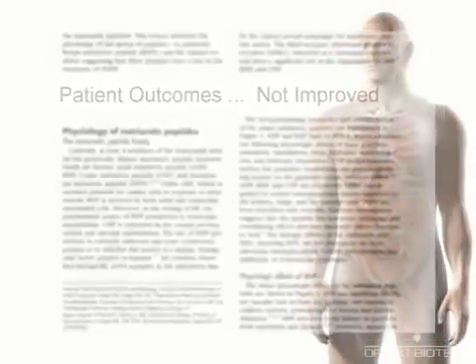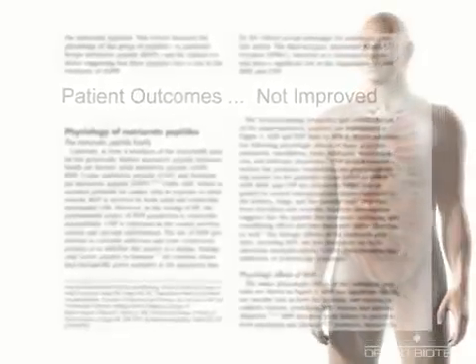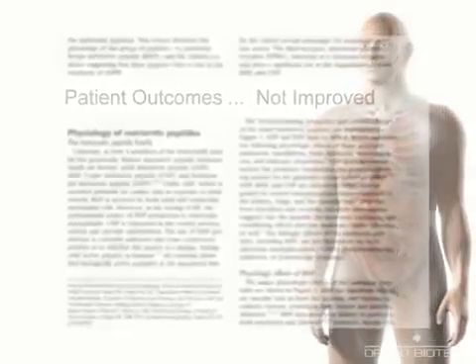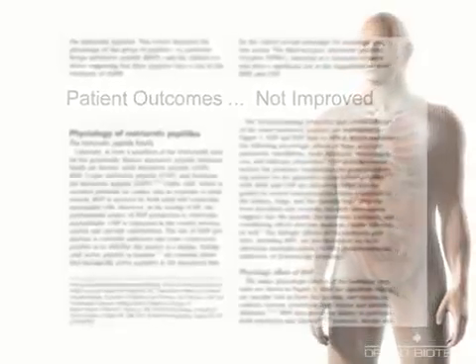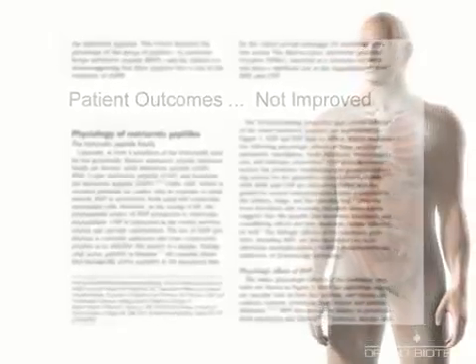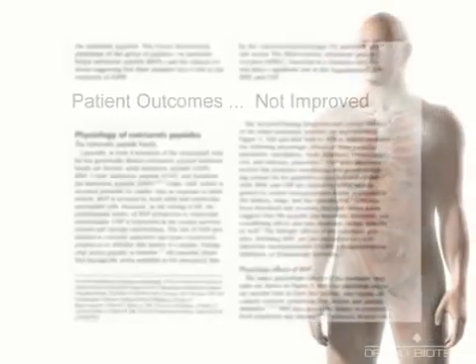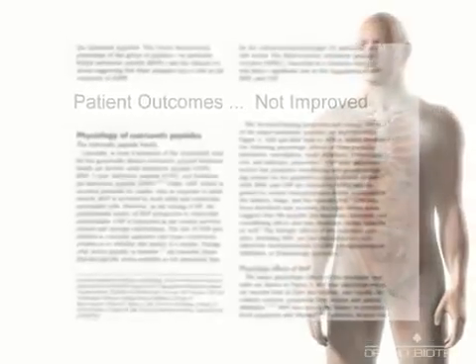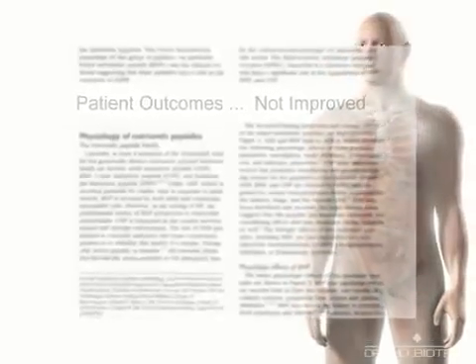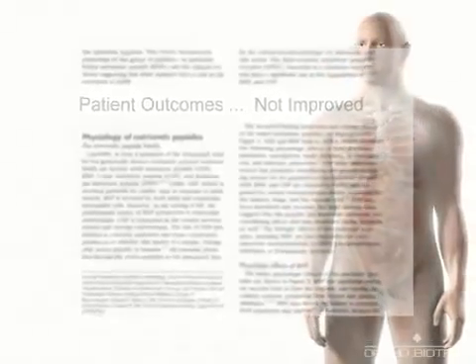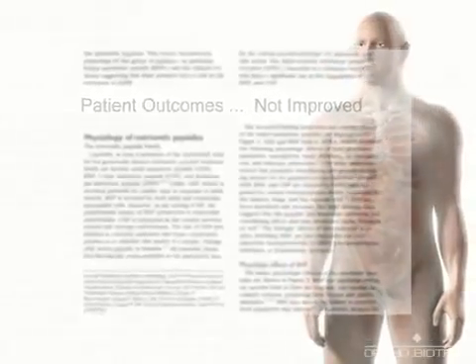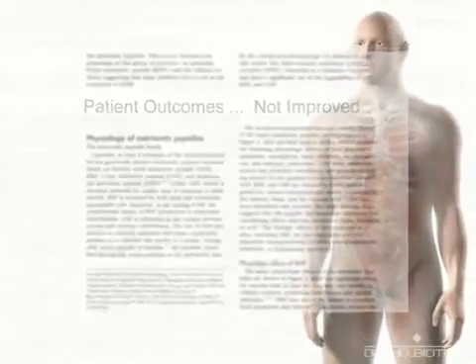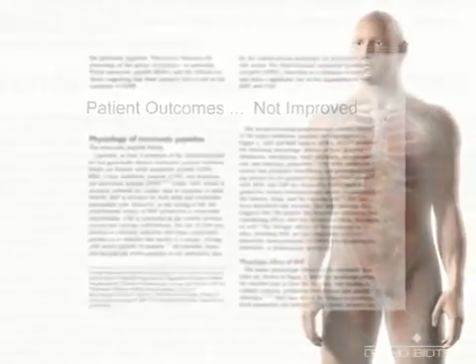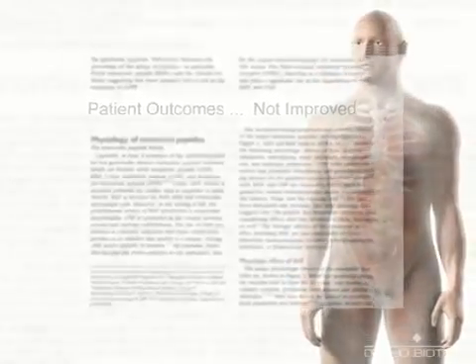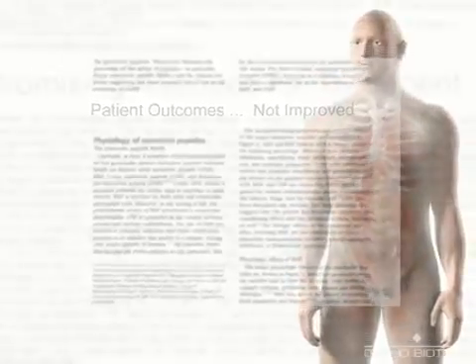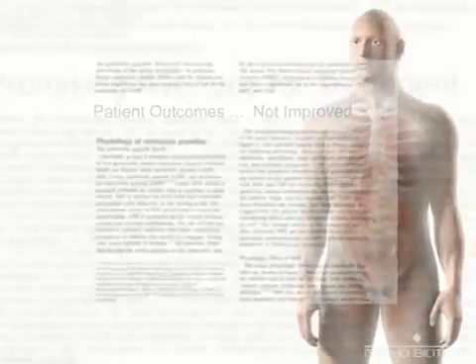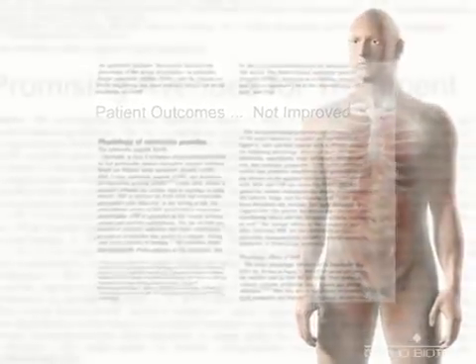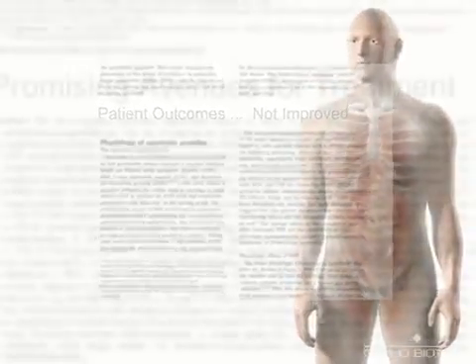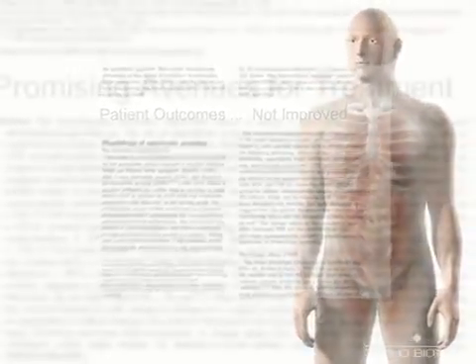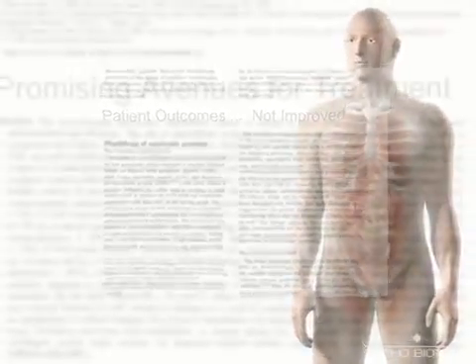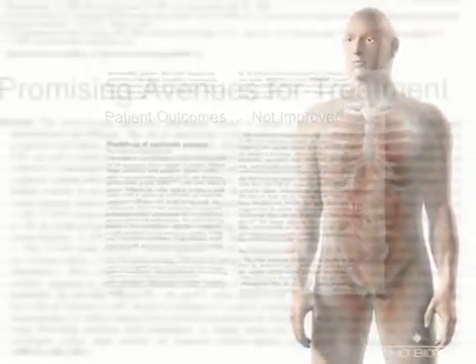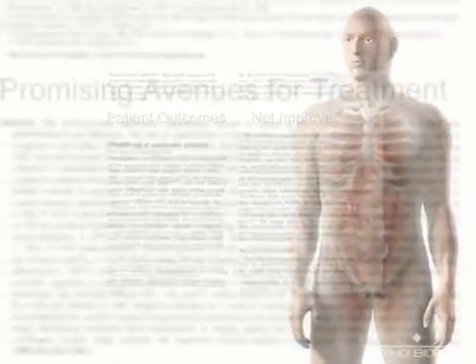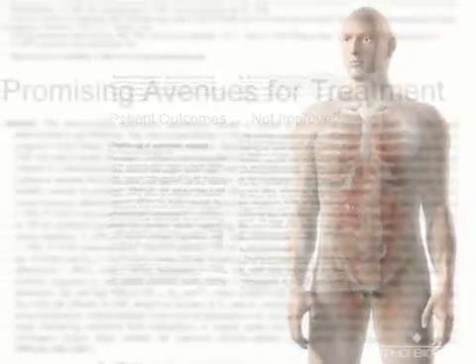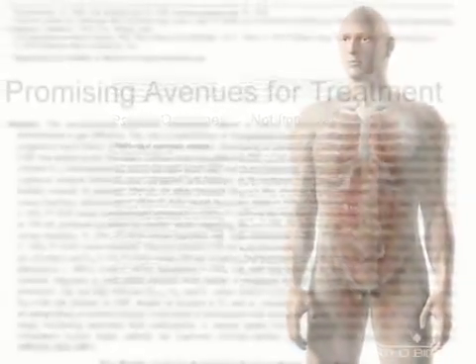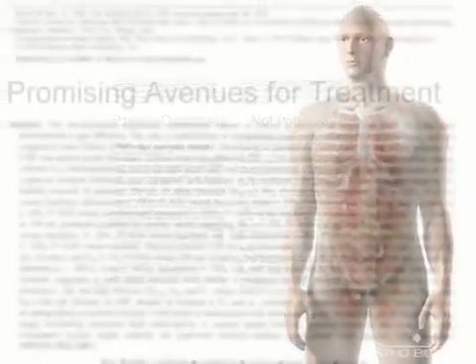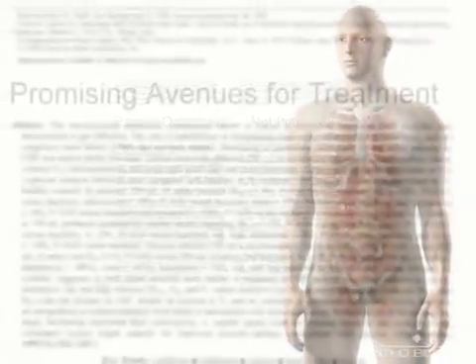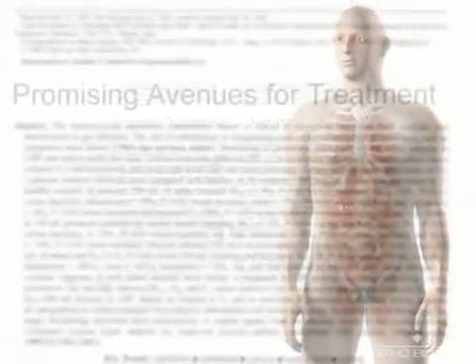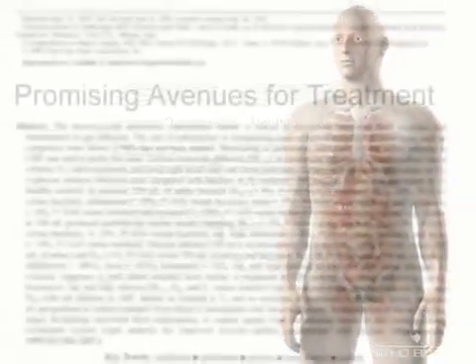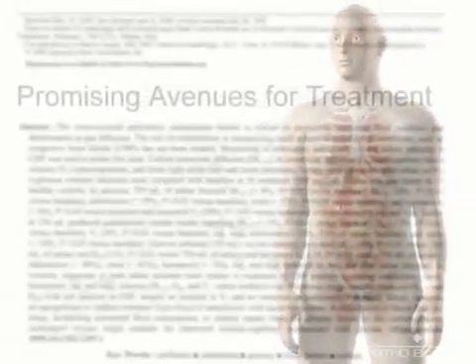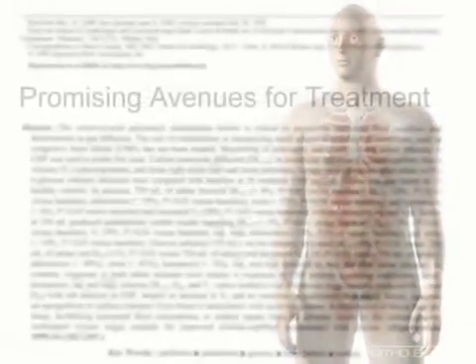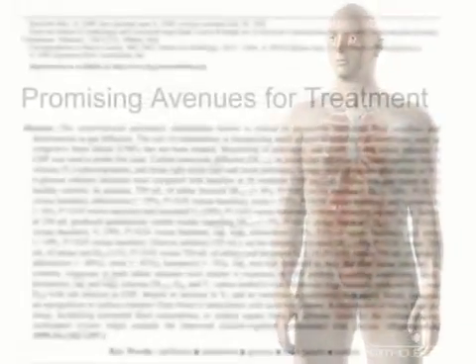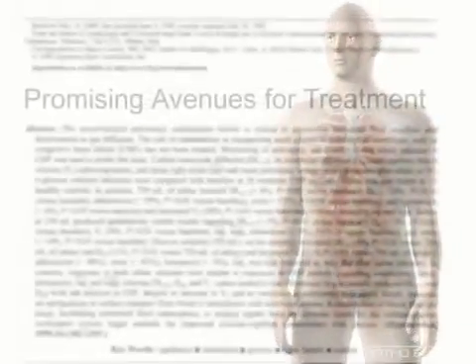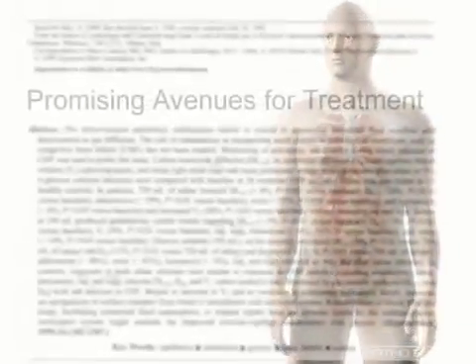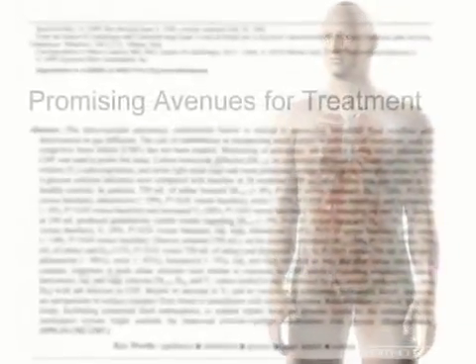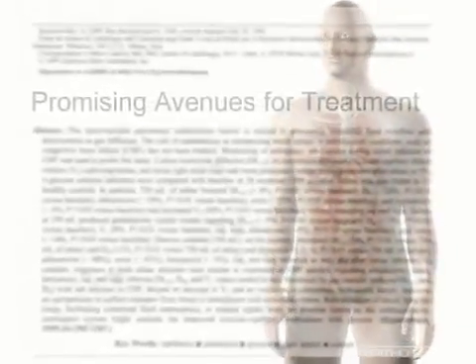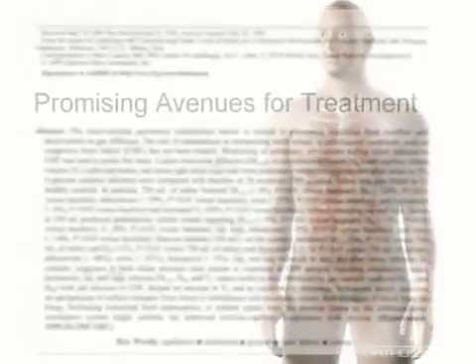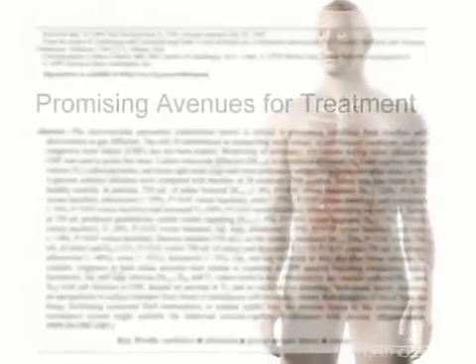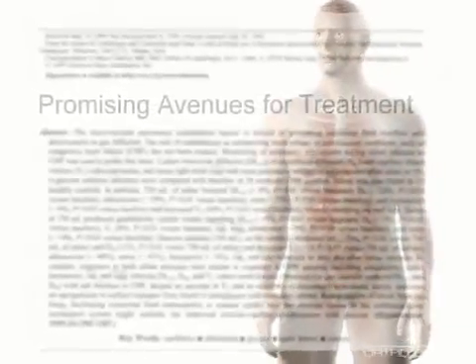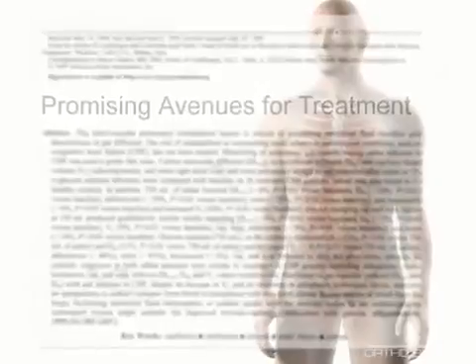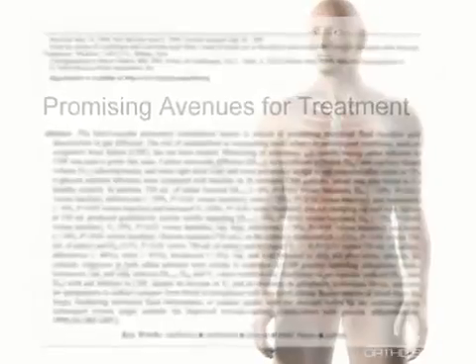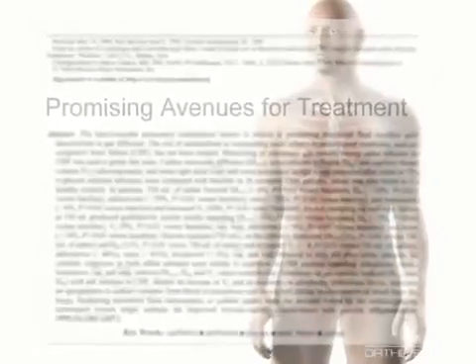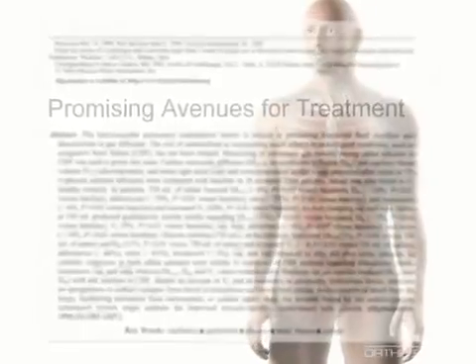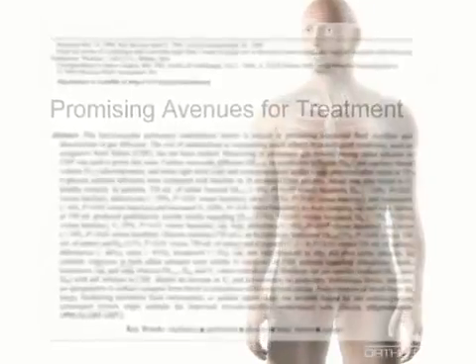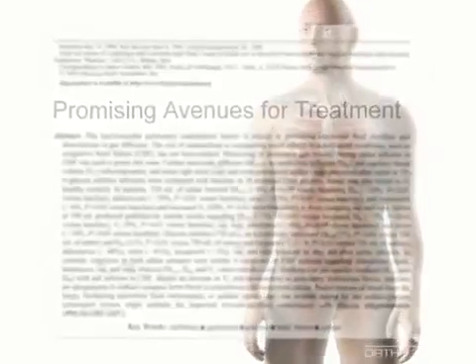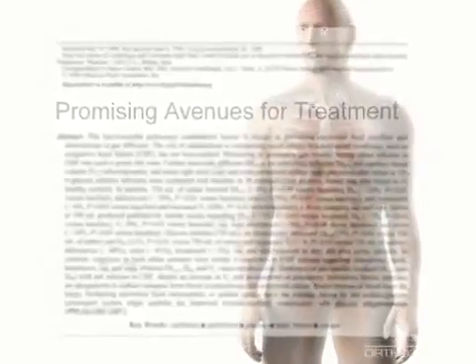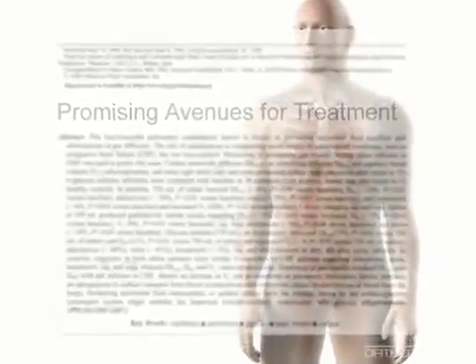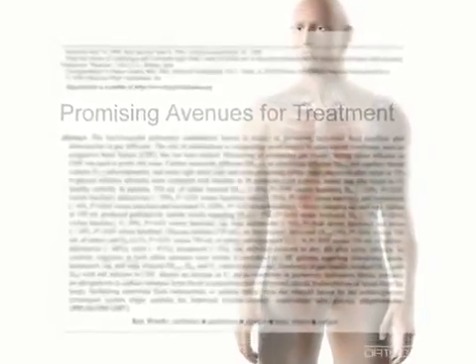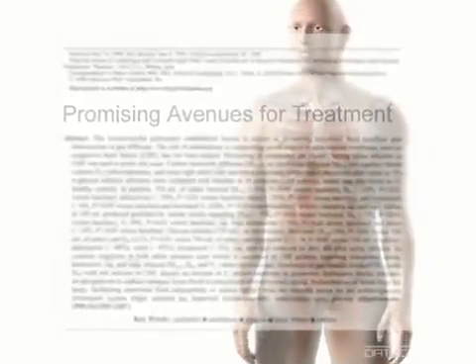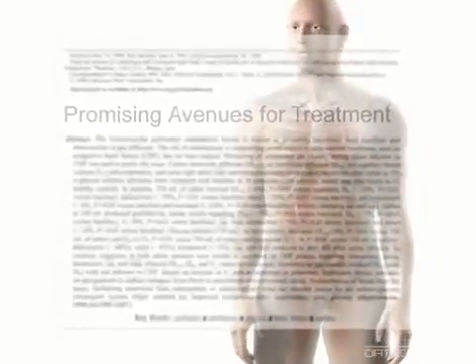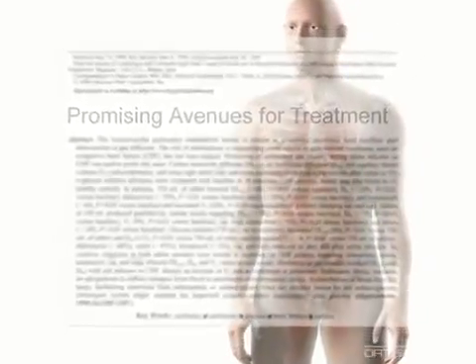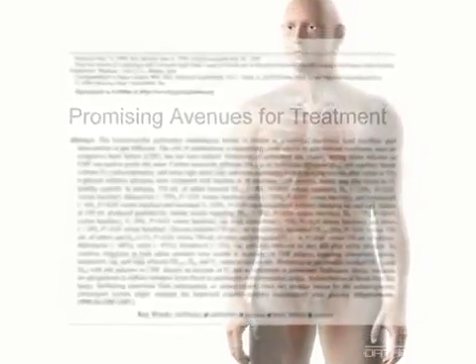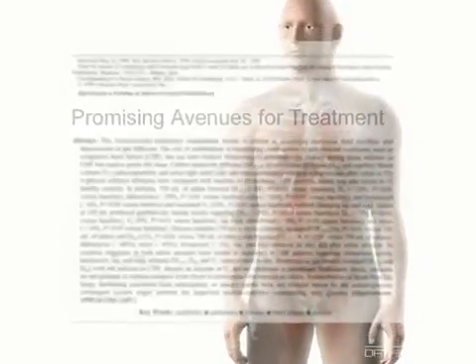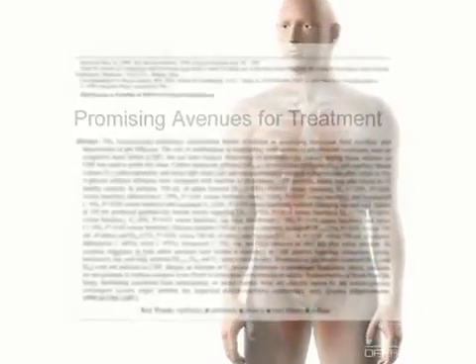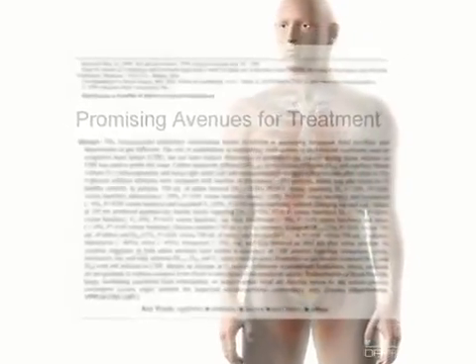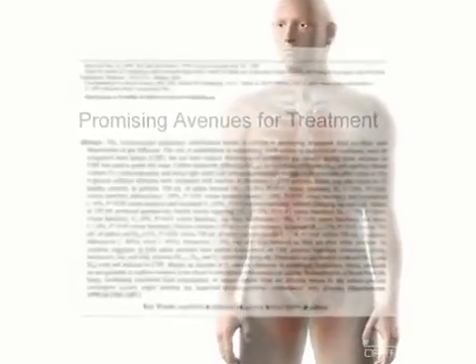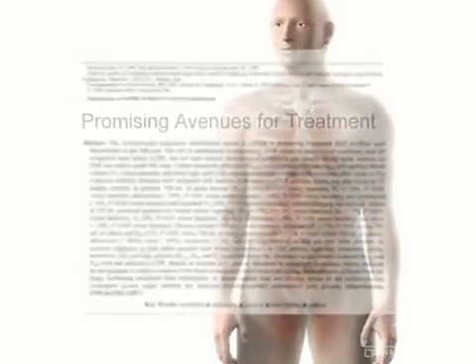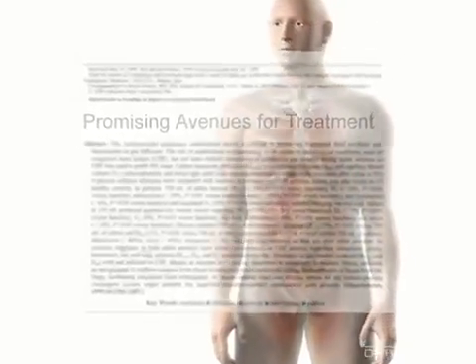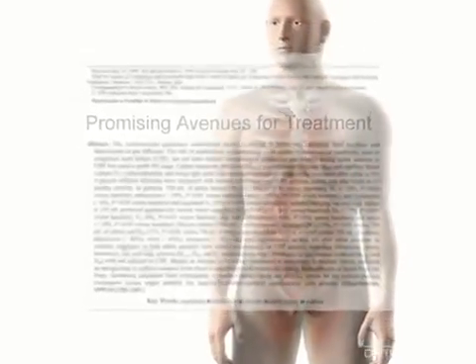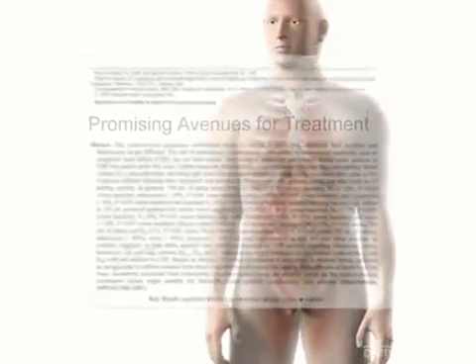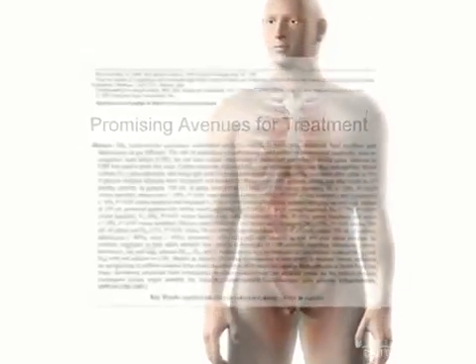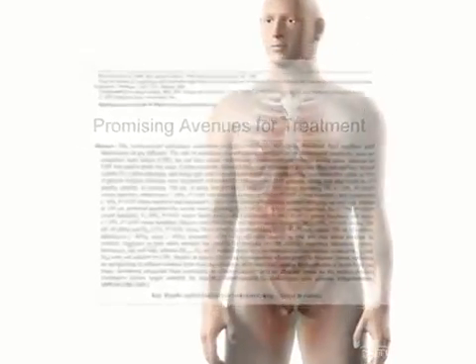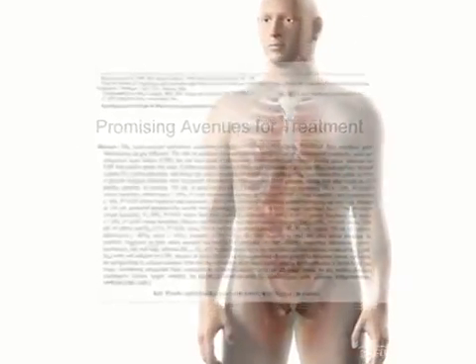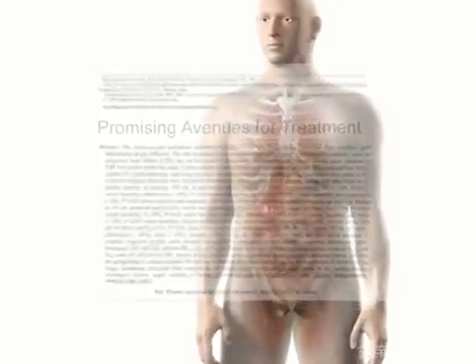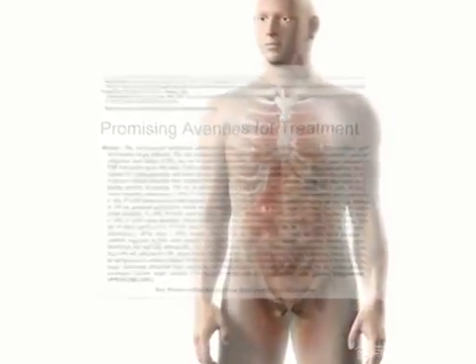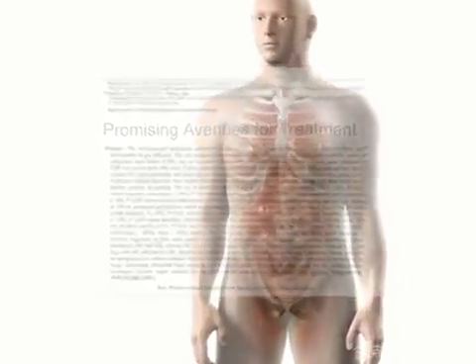An examination of the pathophysiology of acute decompensated heart failure identifies promising new avenues for treatment.